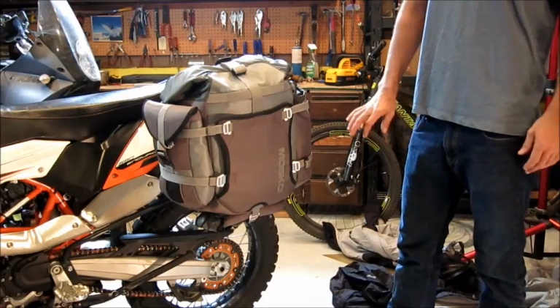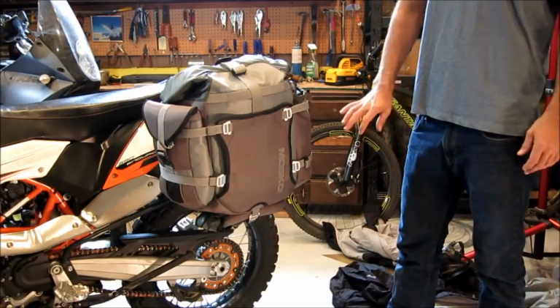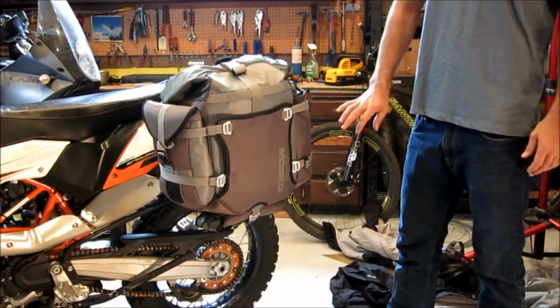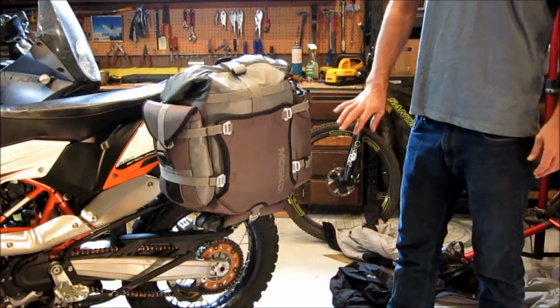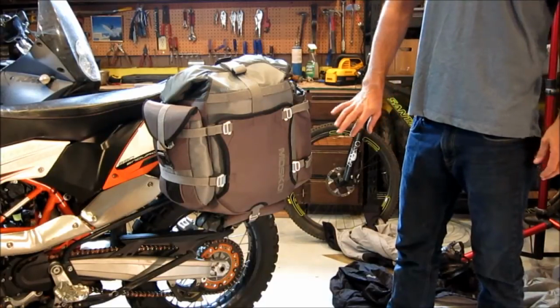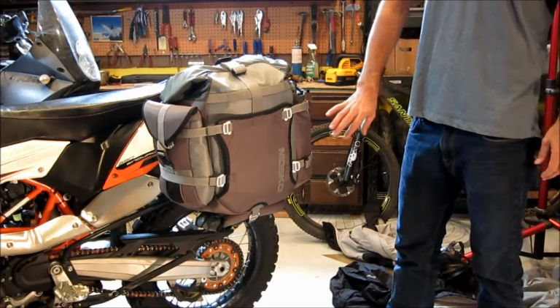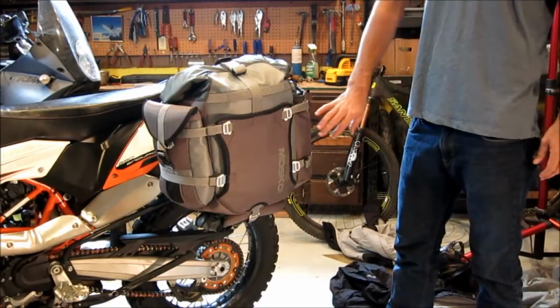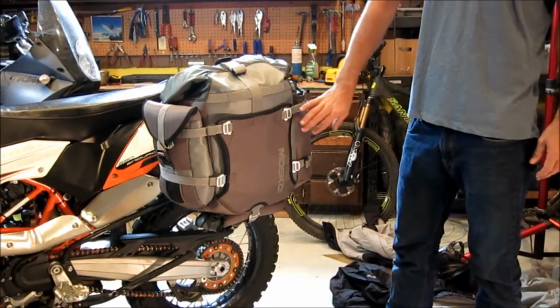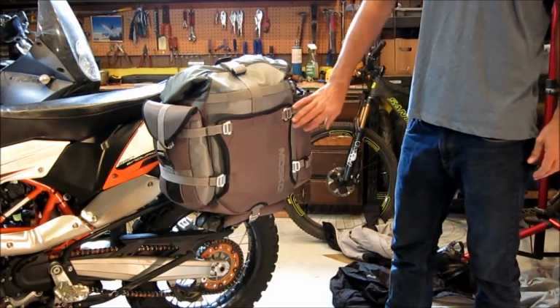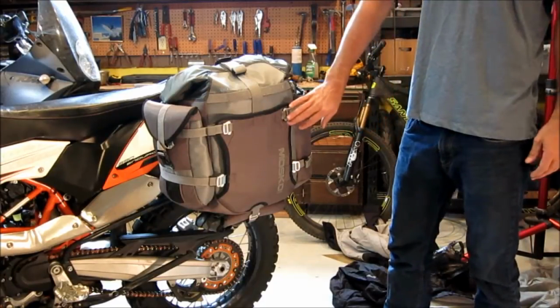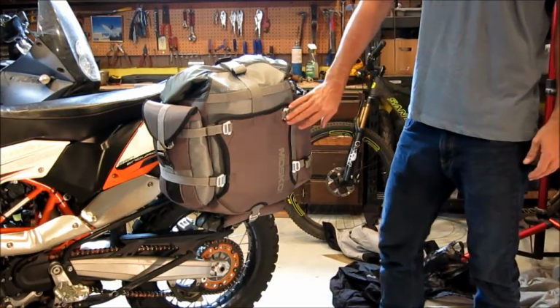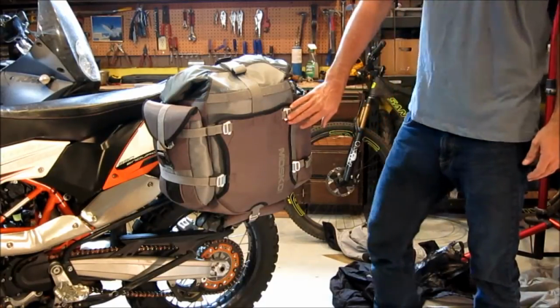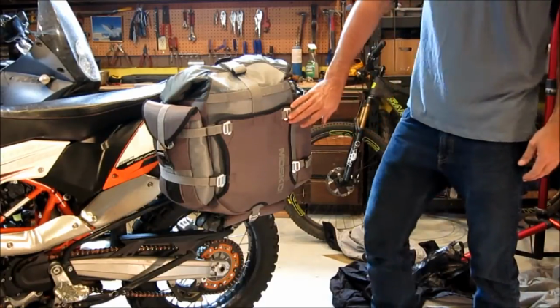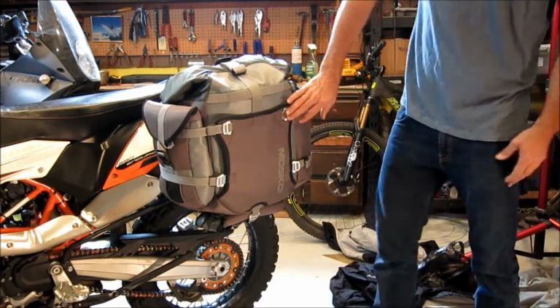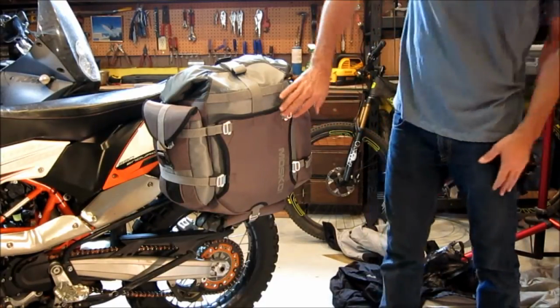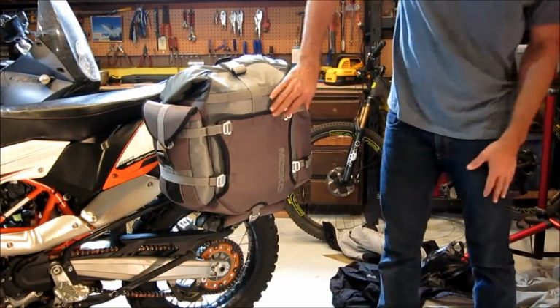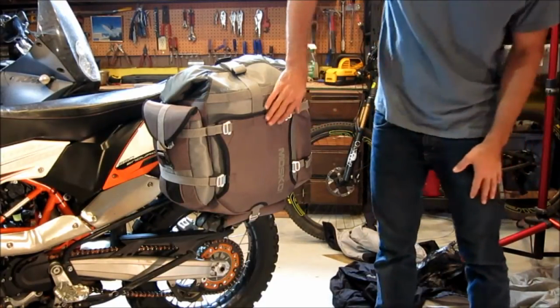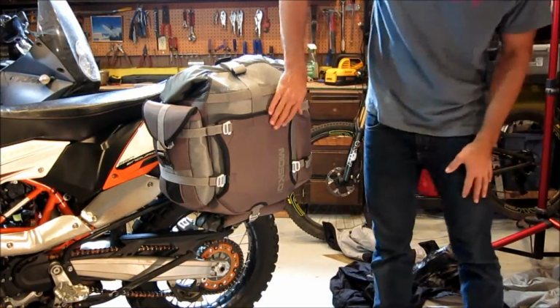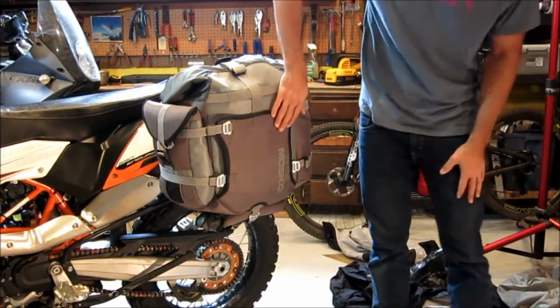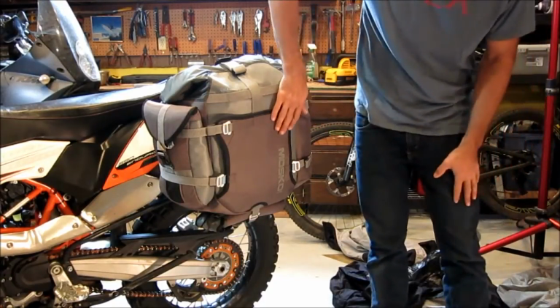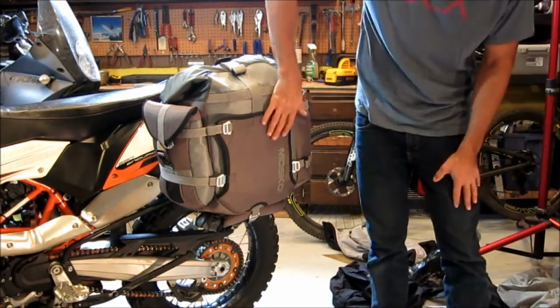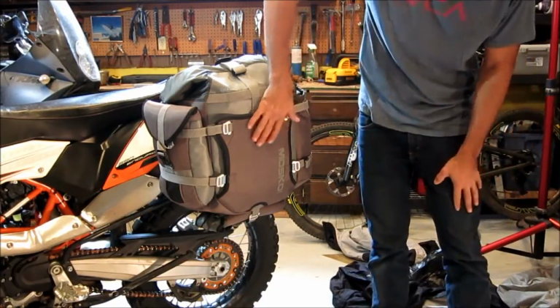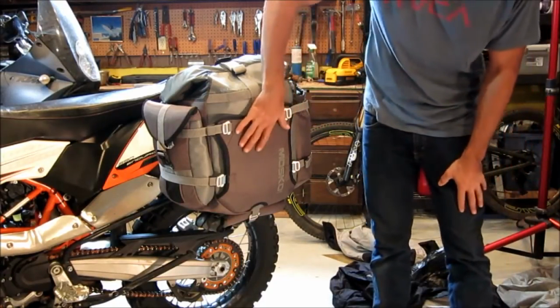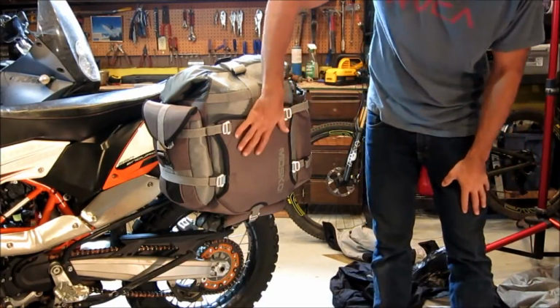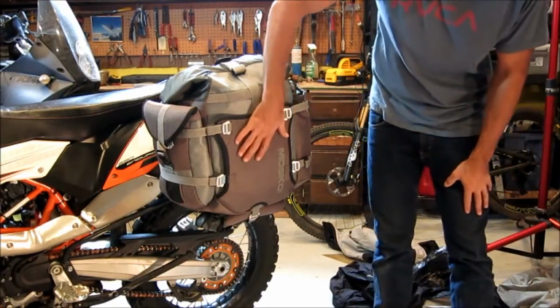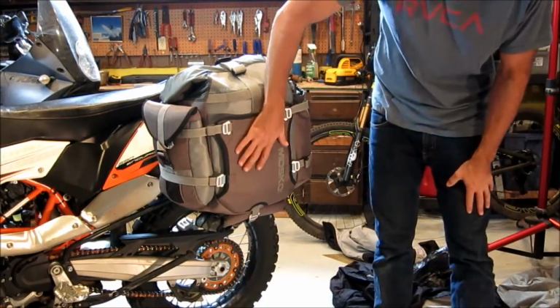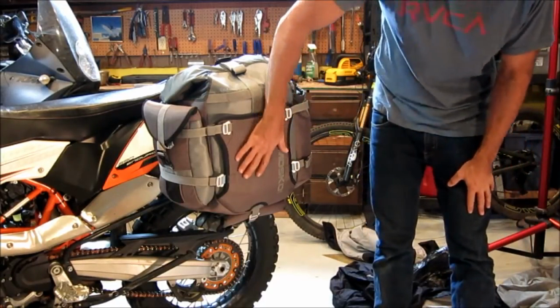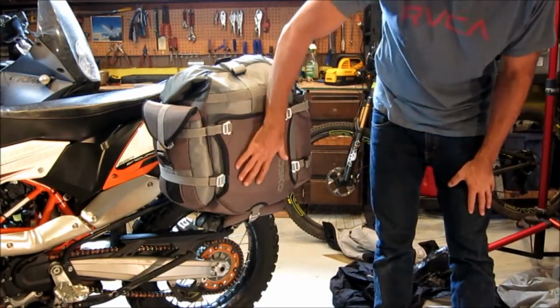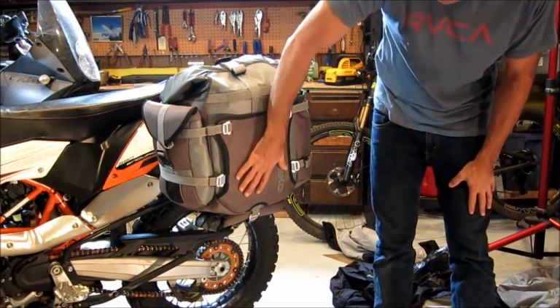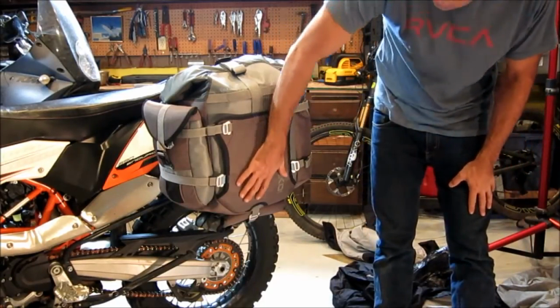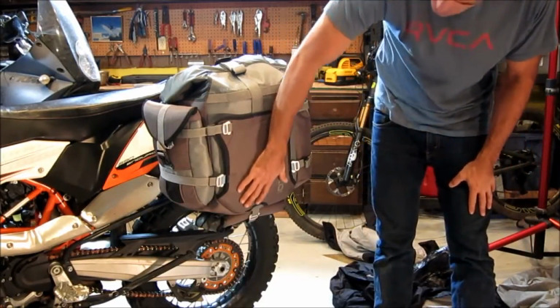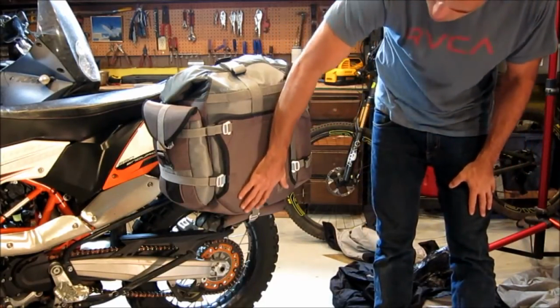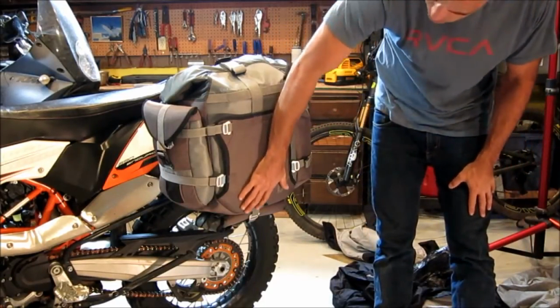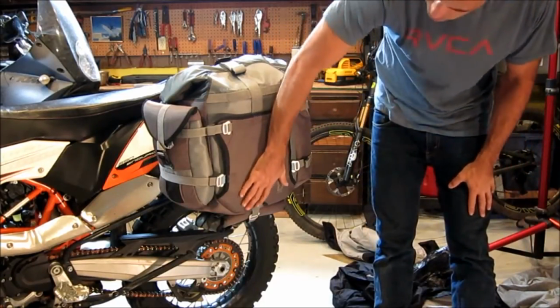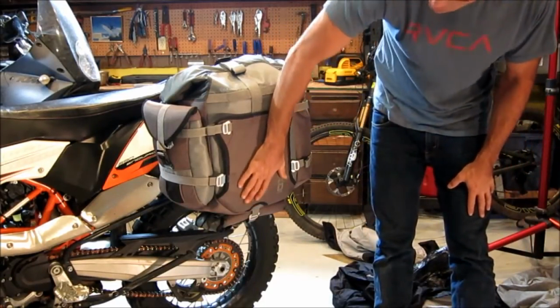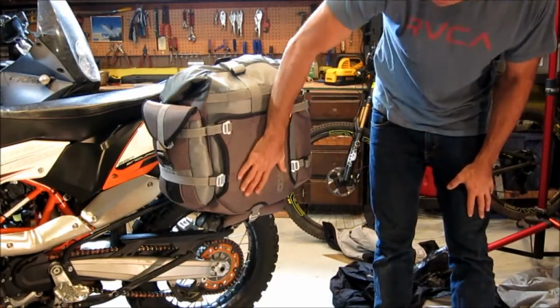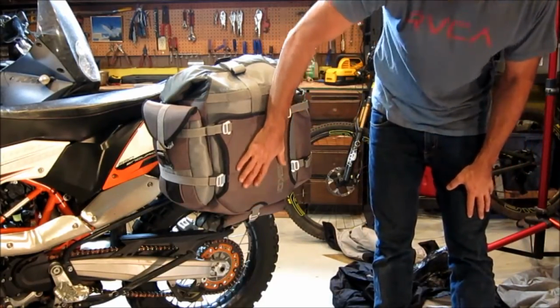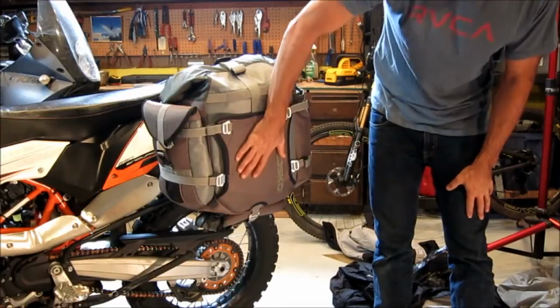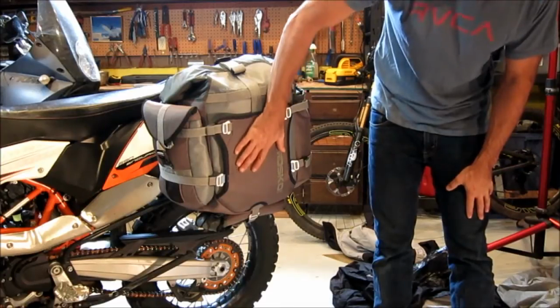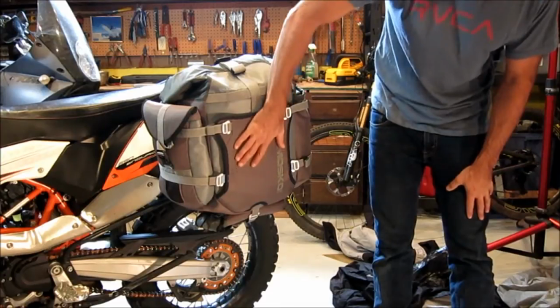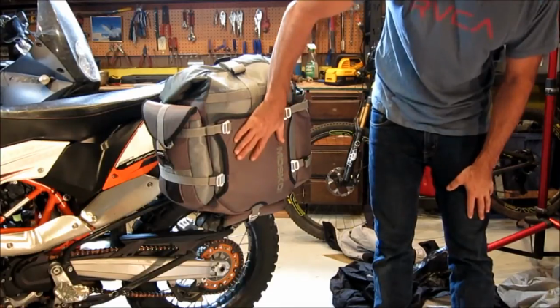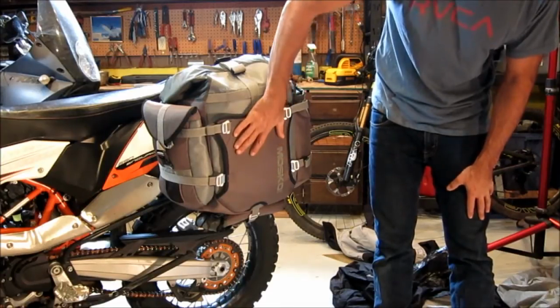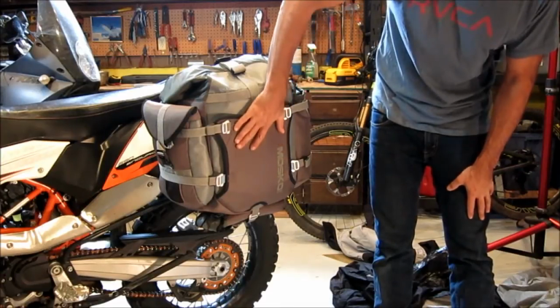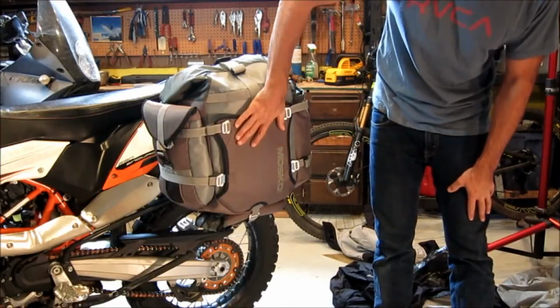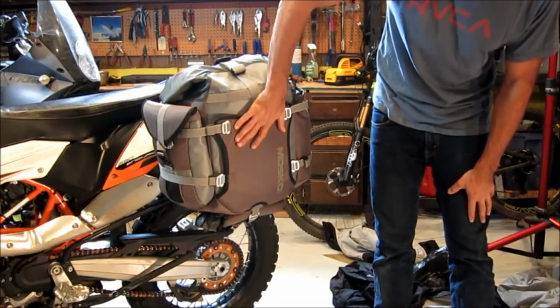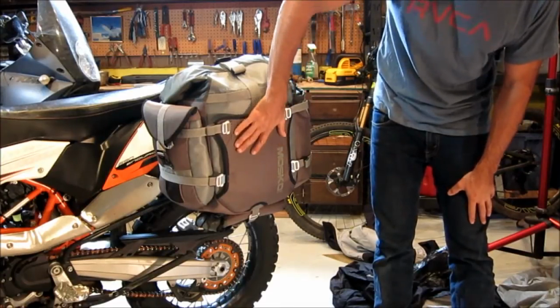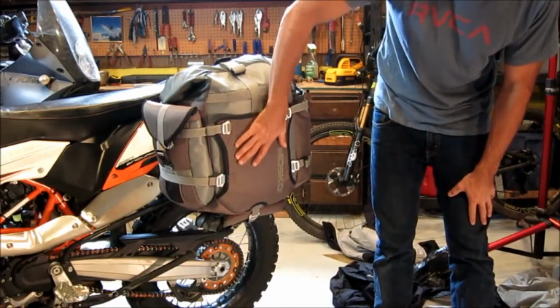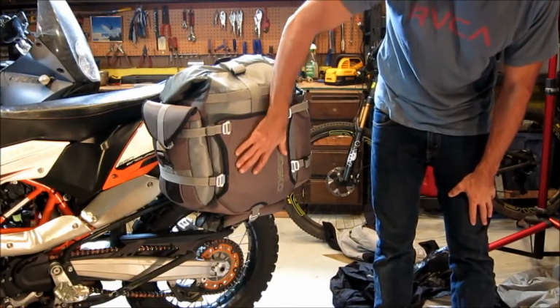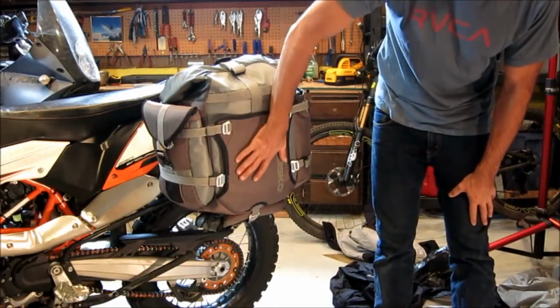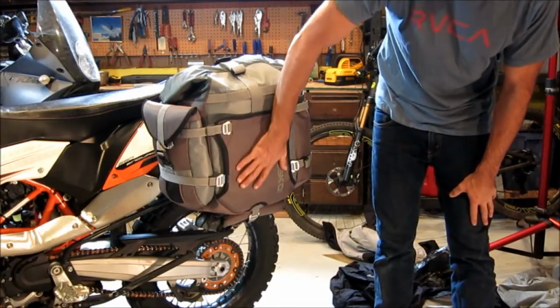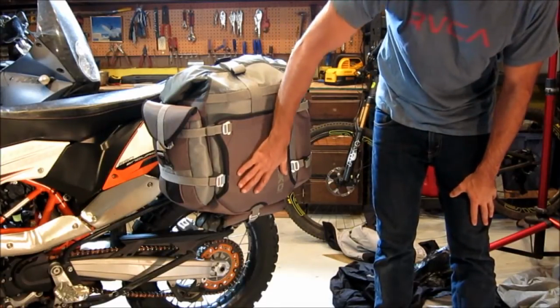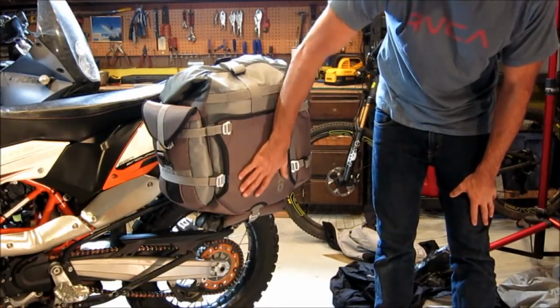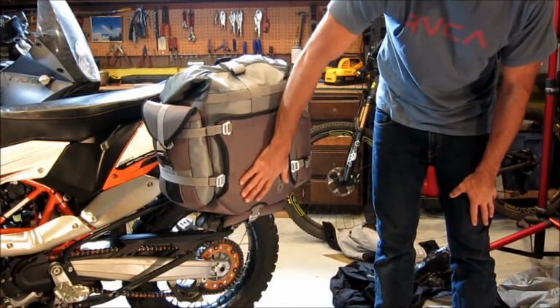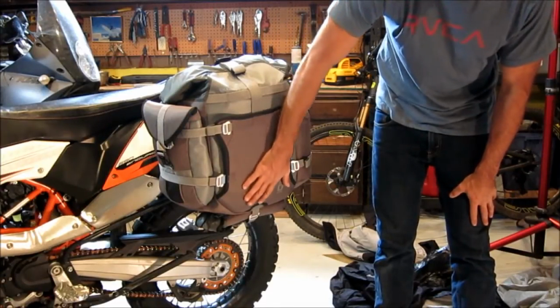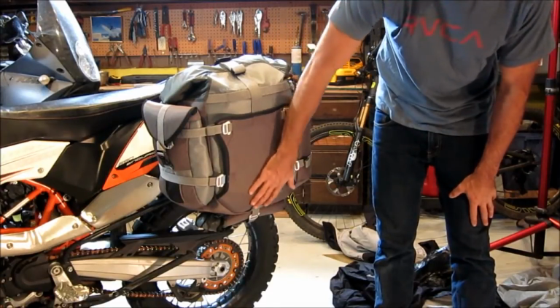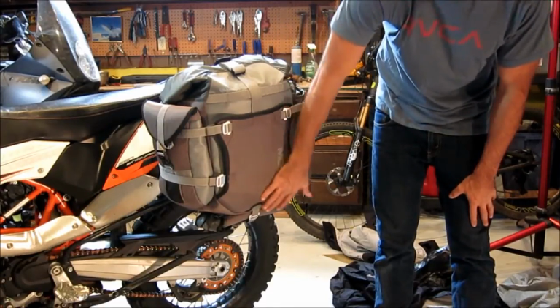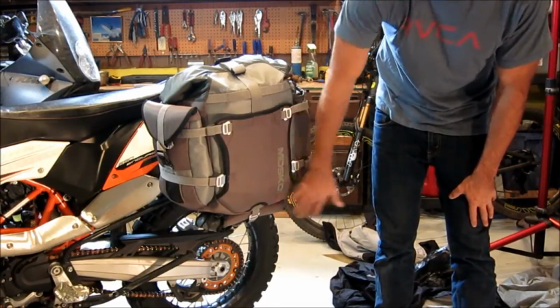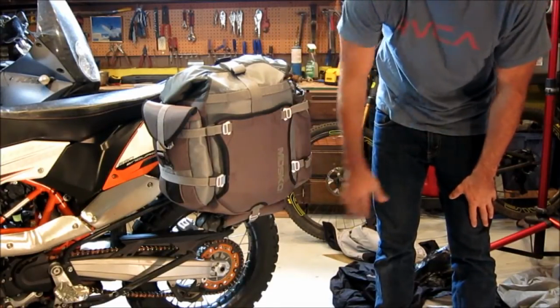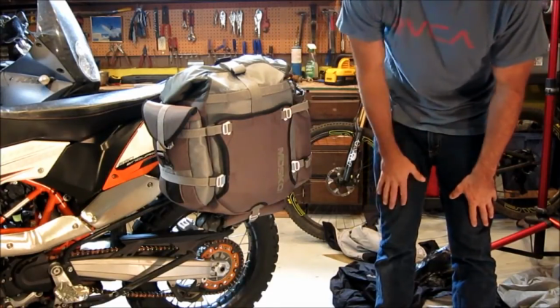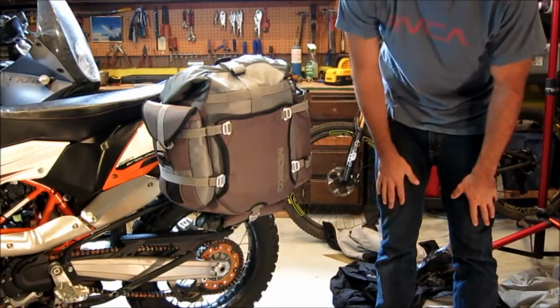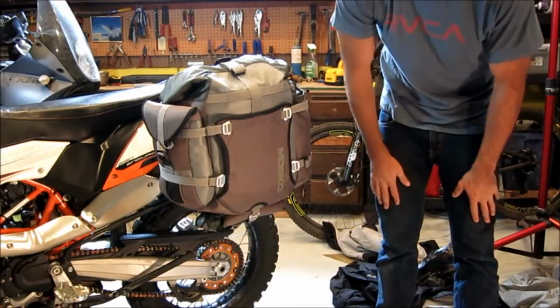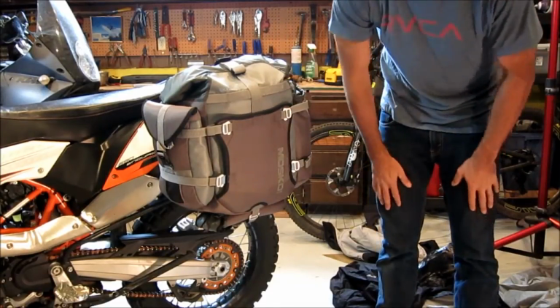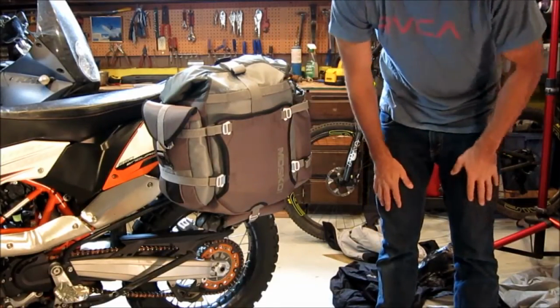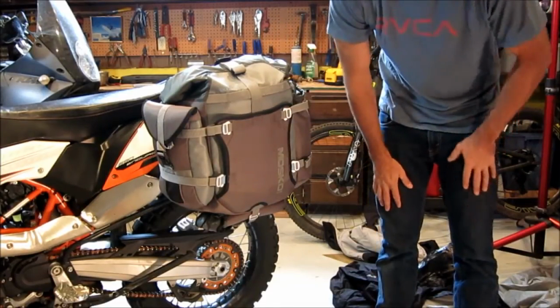The beaver tail is this piece right here on the front of the bag. The beaver tail performs three functions.